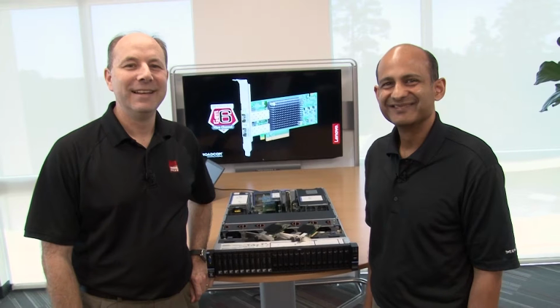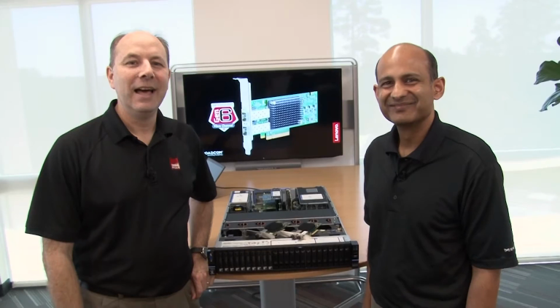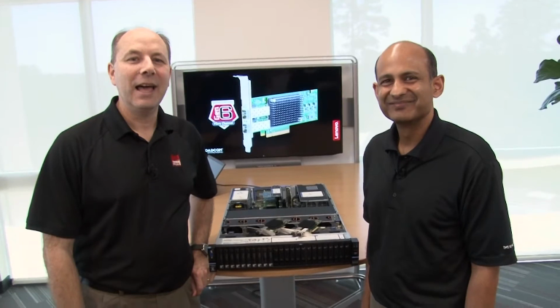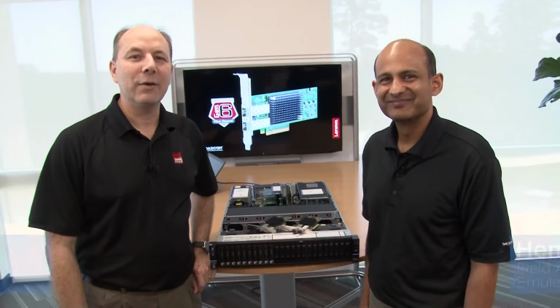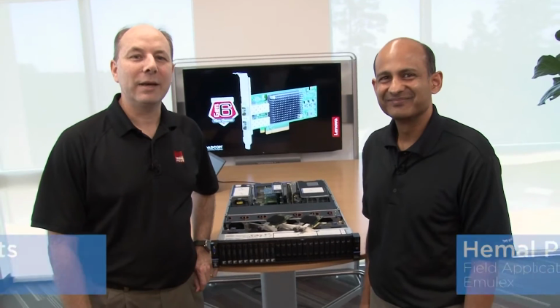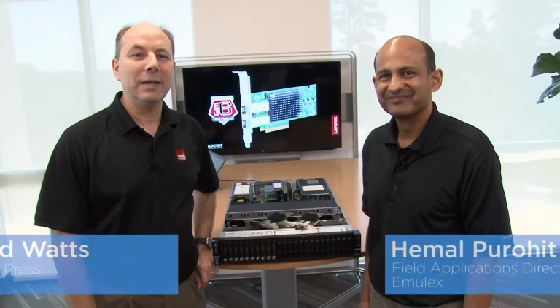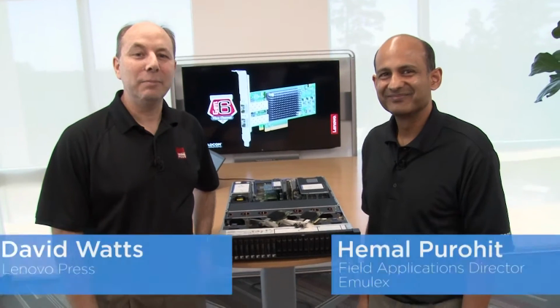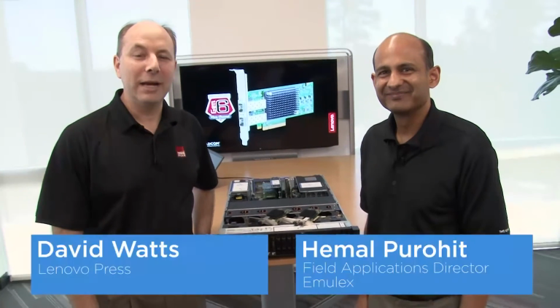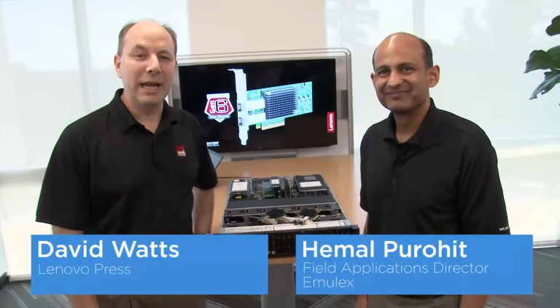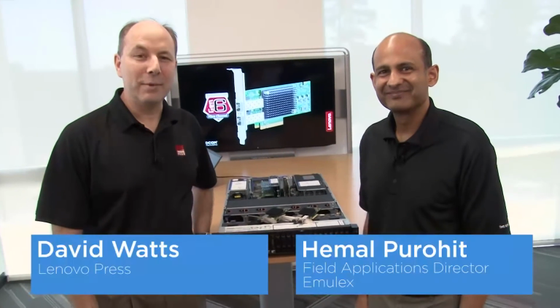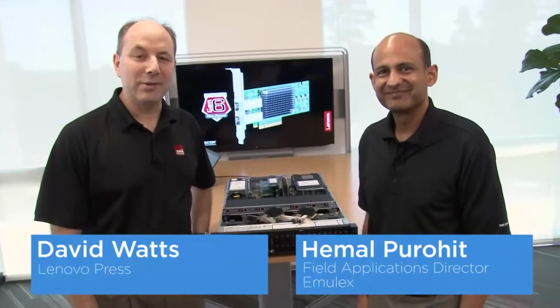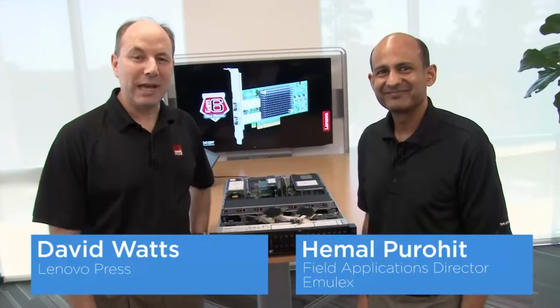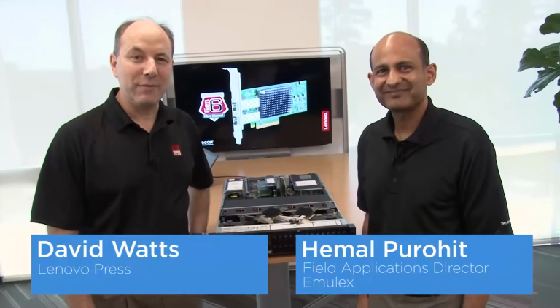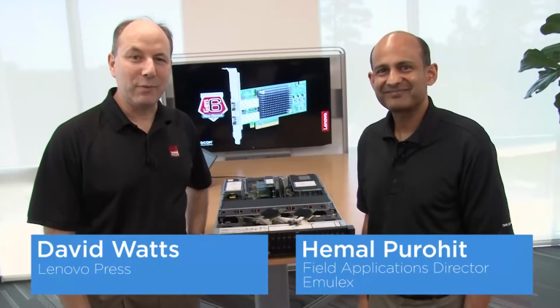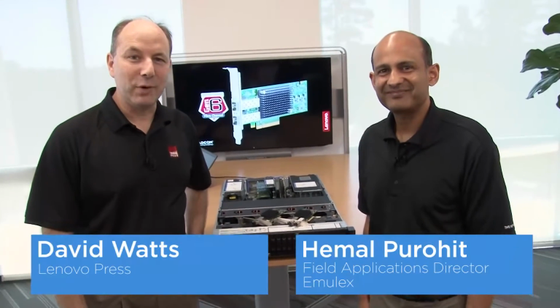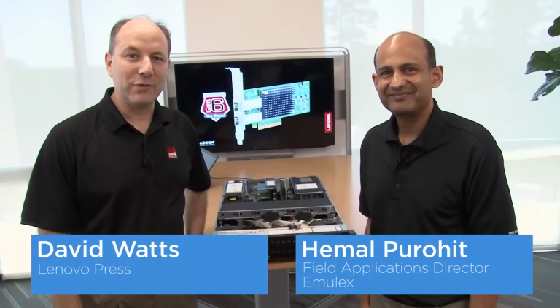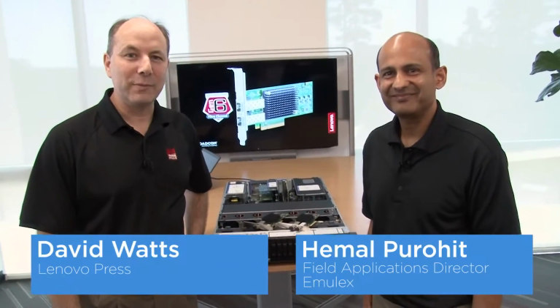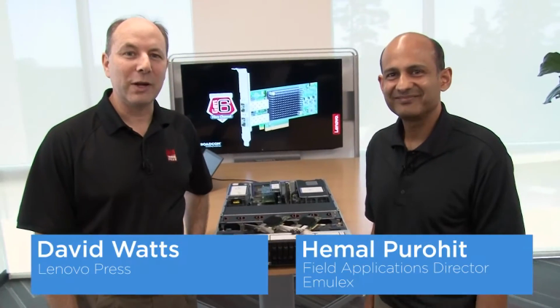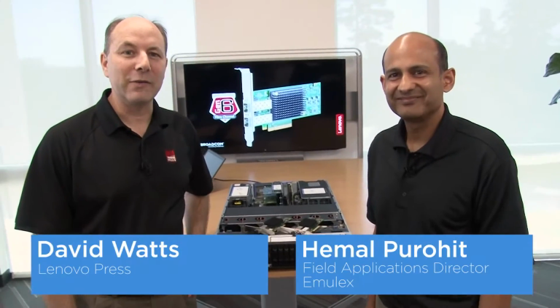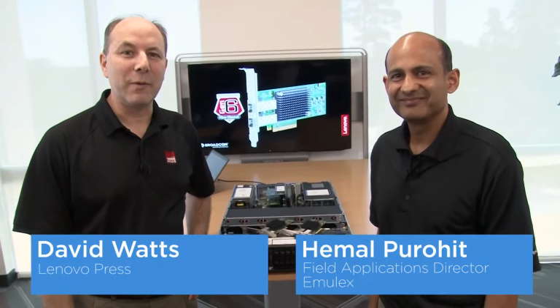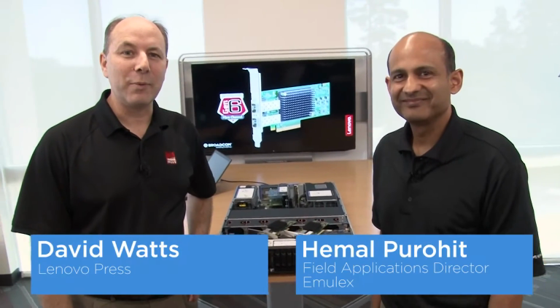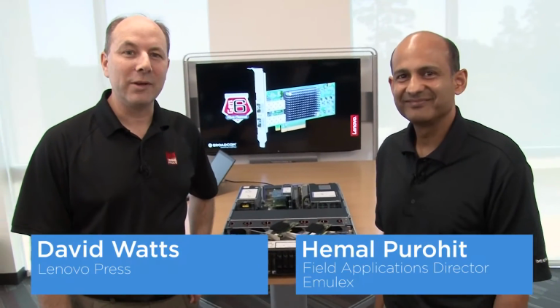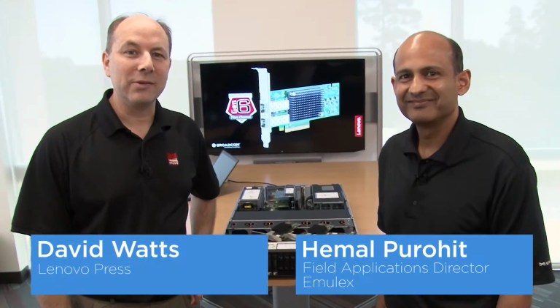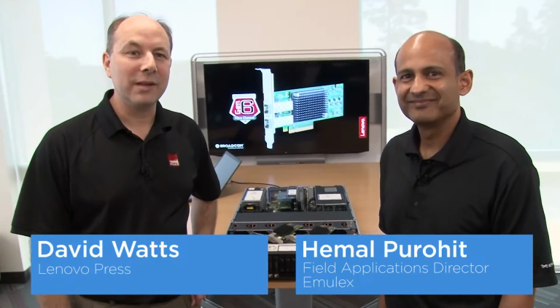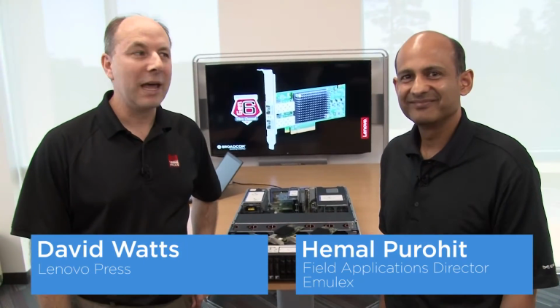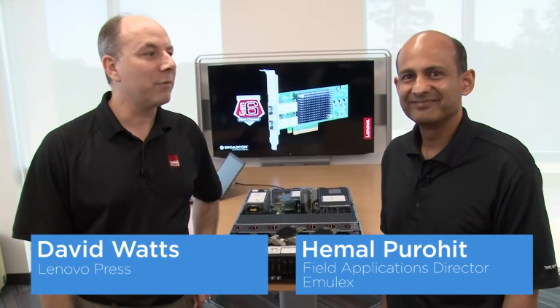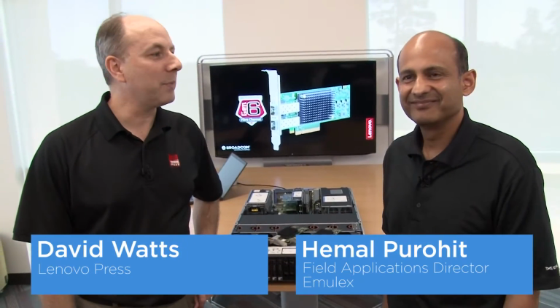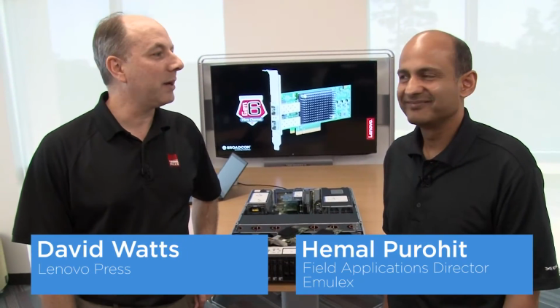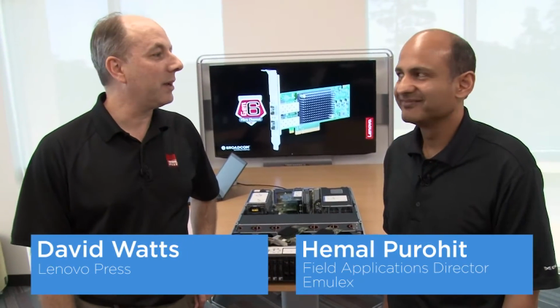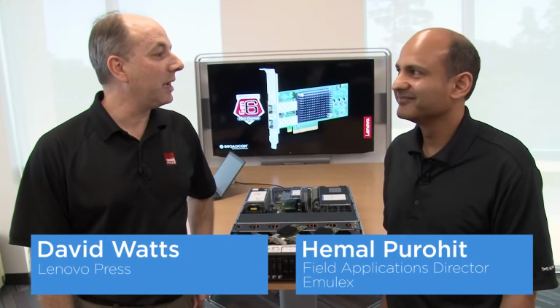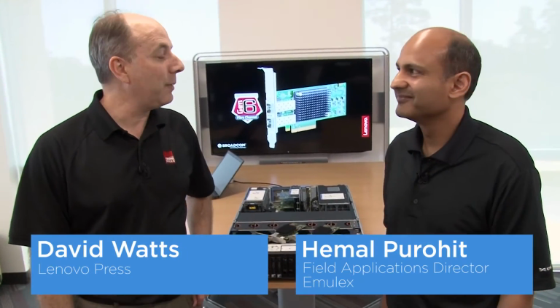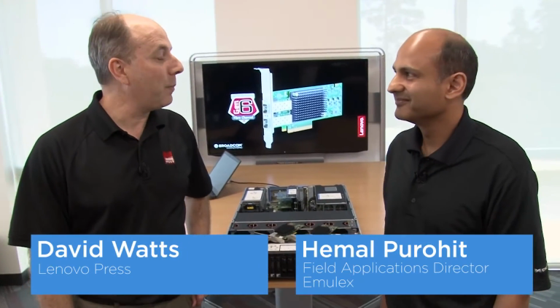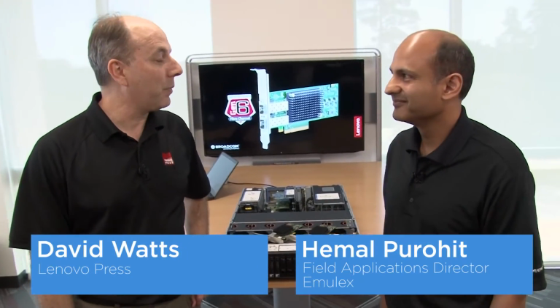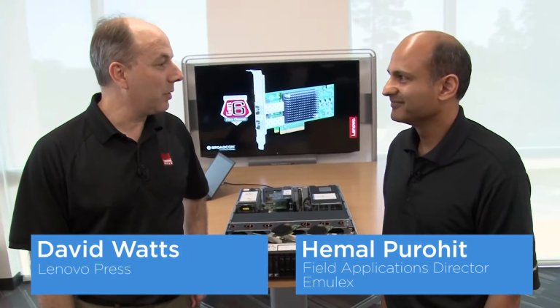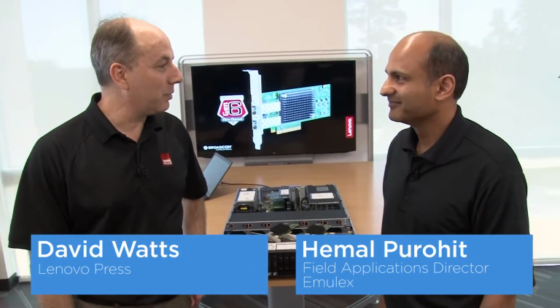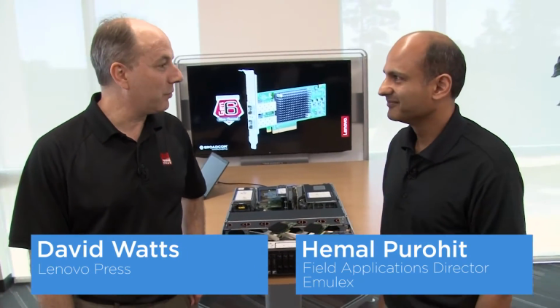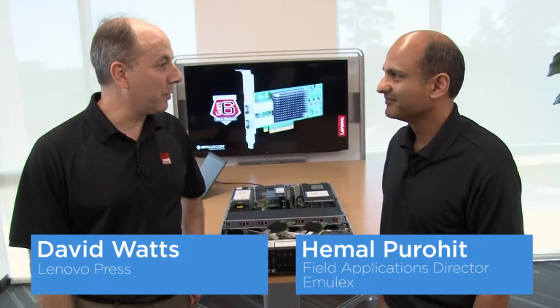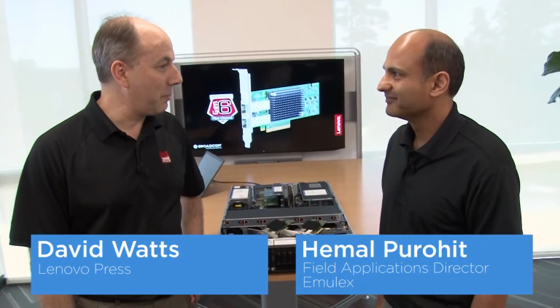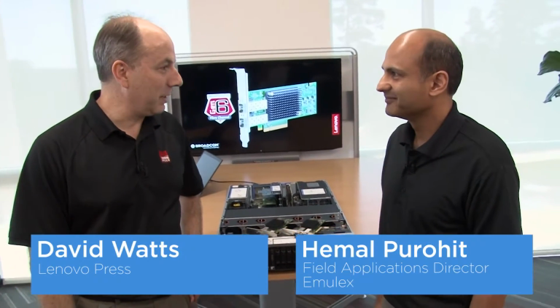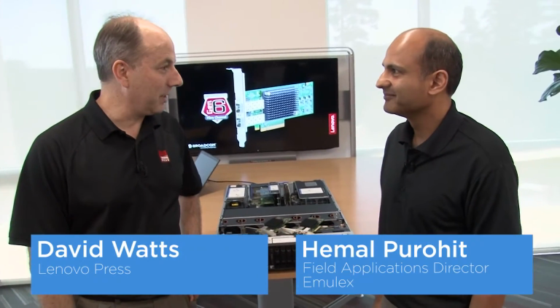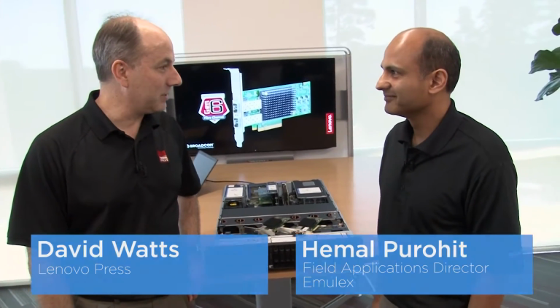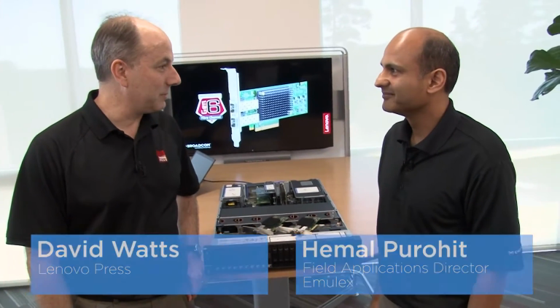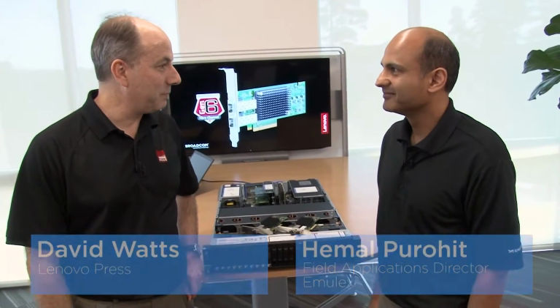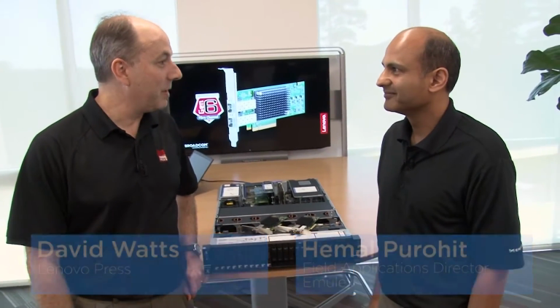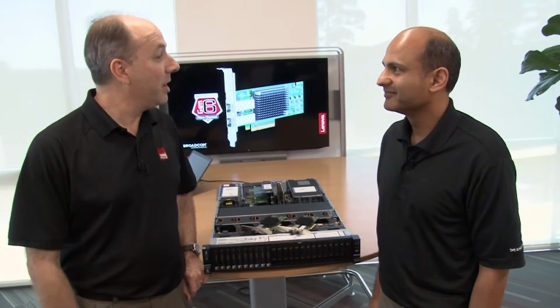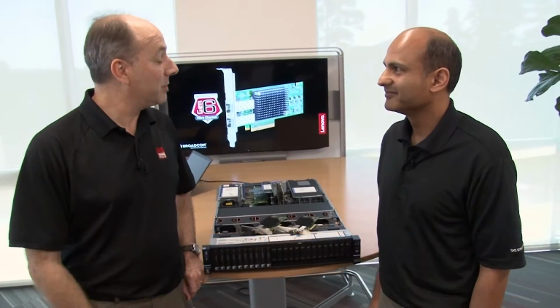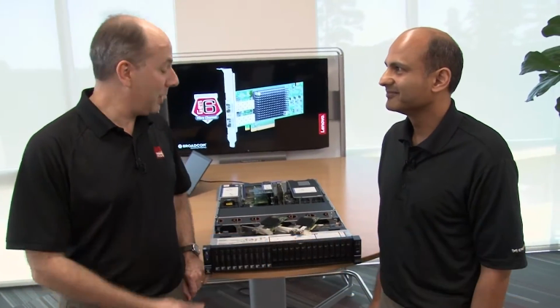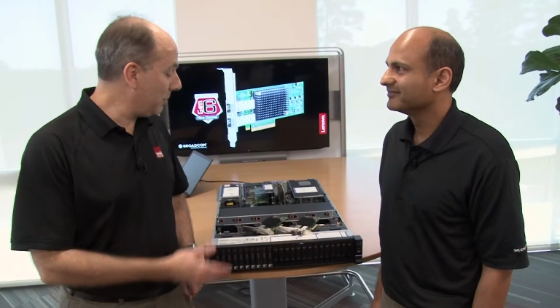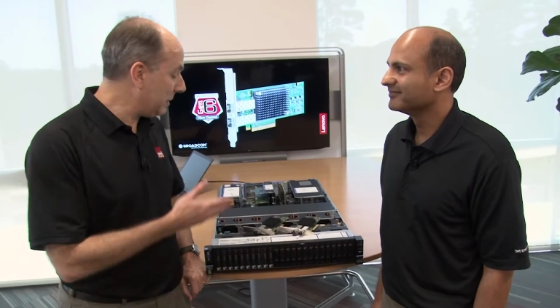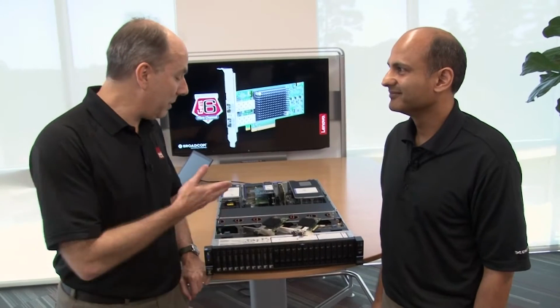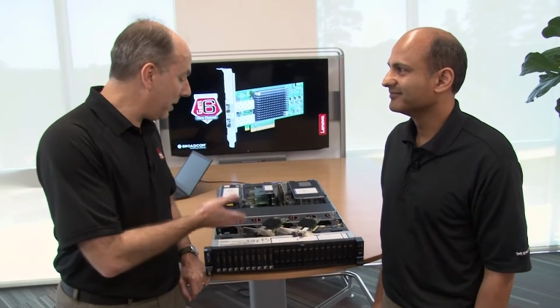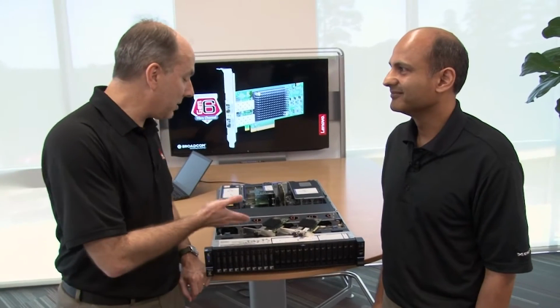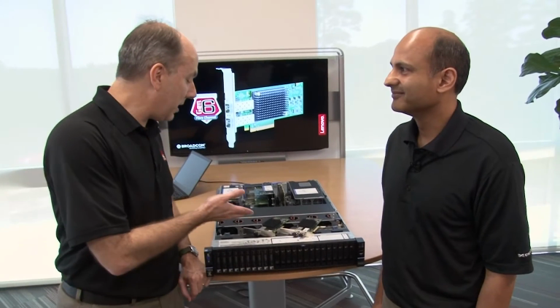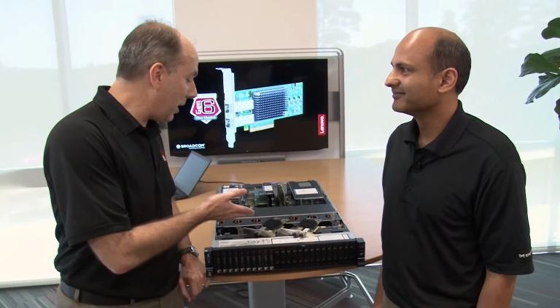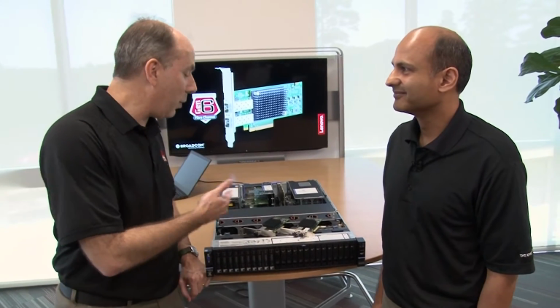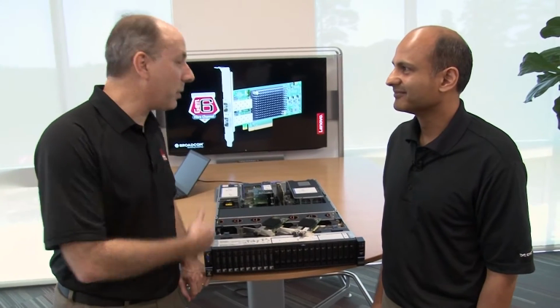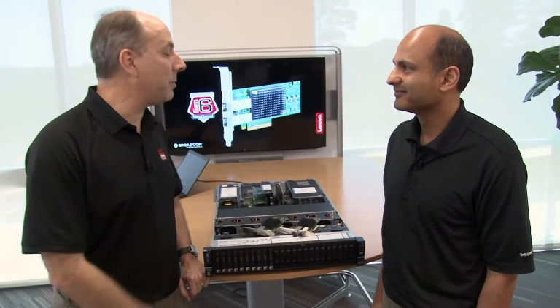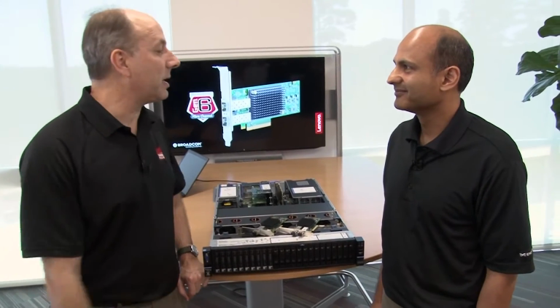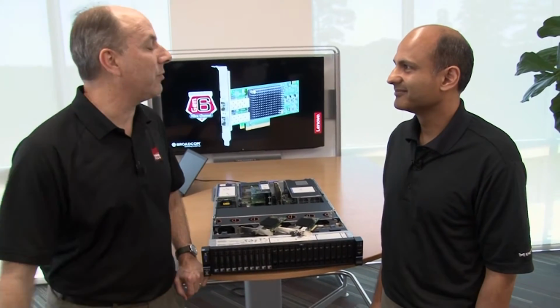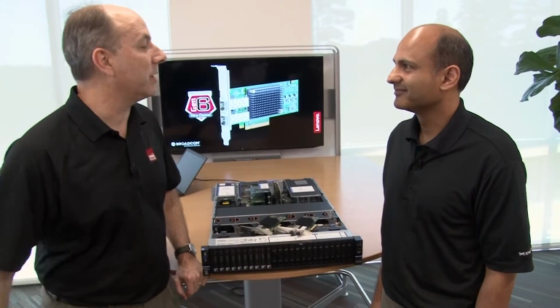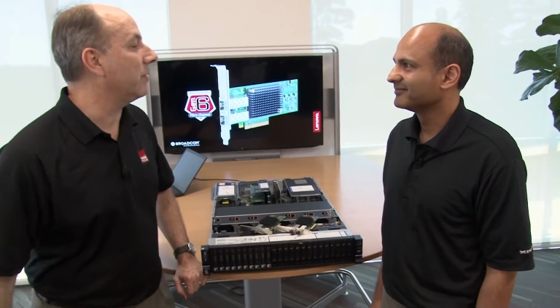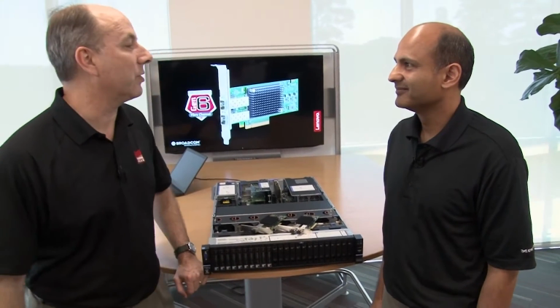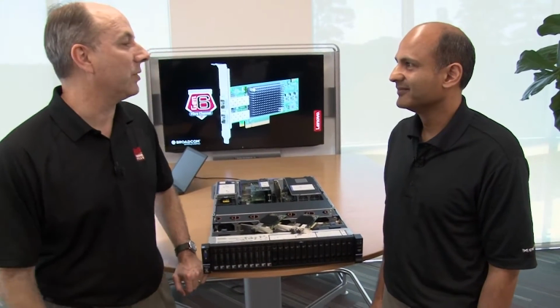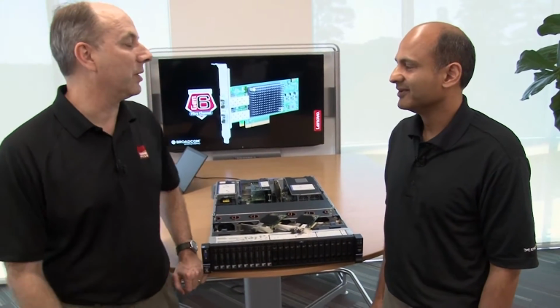Hello again, my name is David Watts from Lenovo Press, and I have with me today Hamil Perot from Emulex. So Hamil, tell me about what we're going to be covering here in this video.